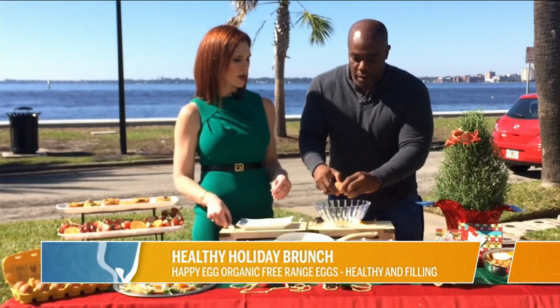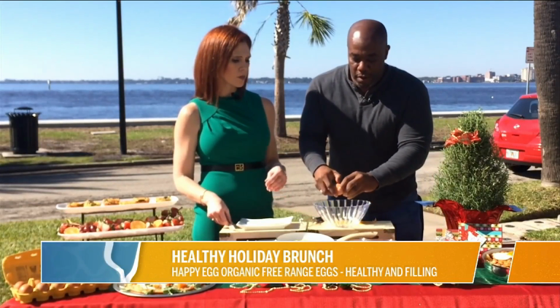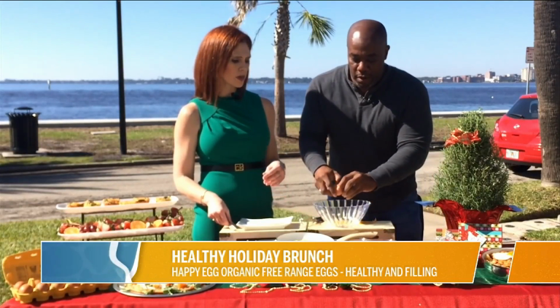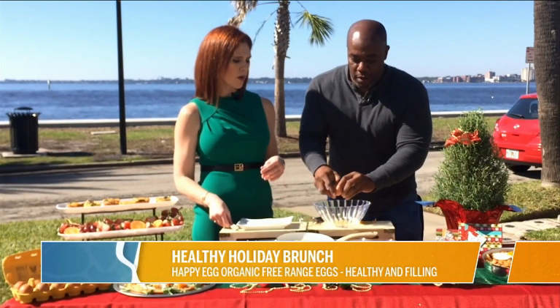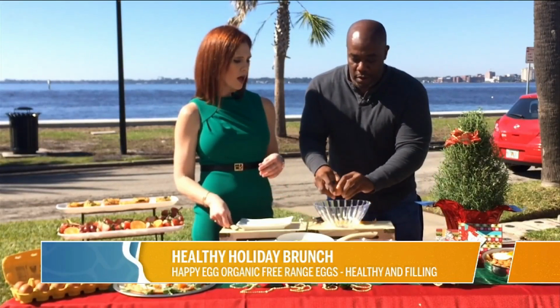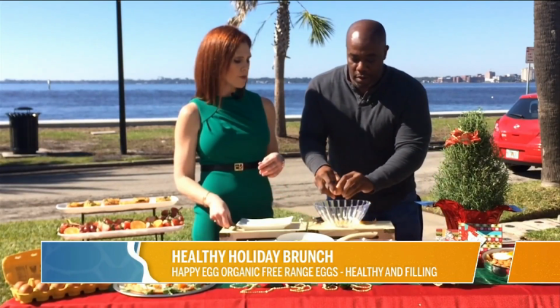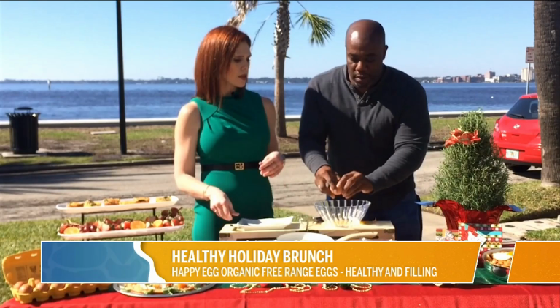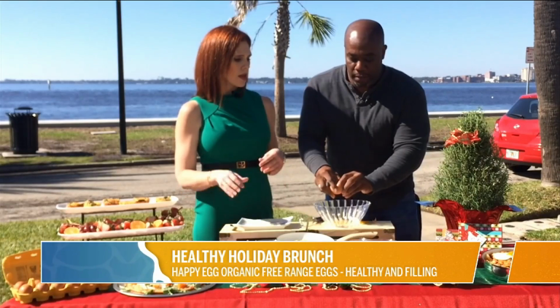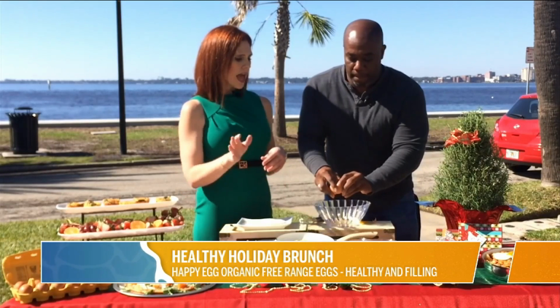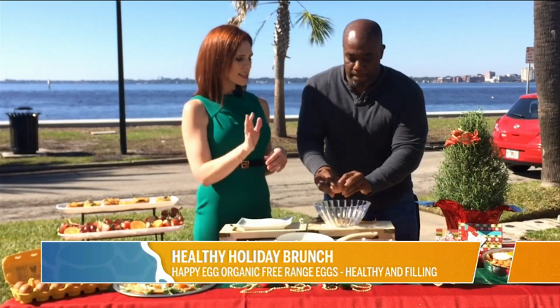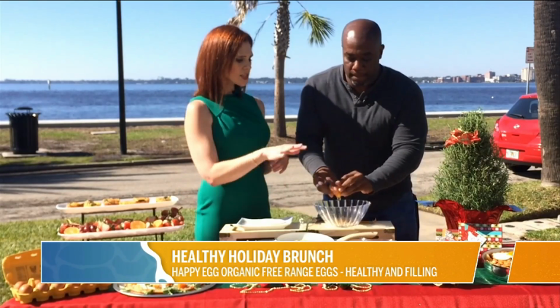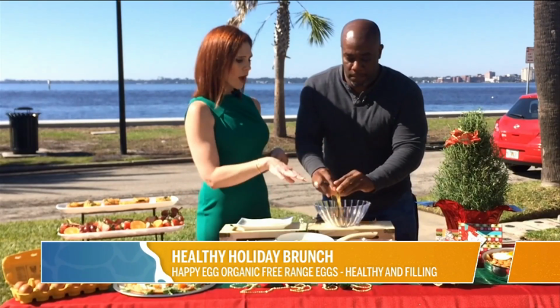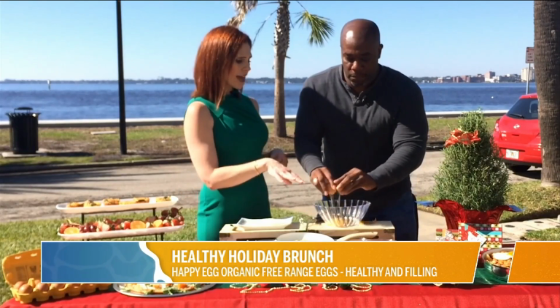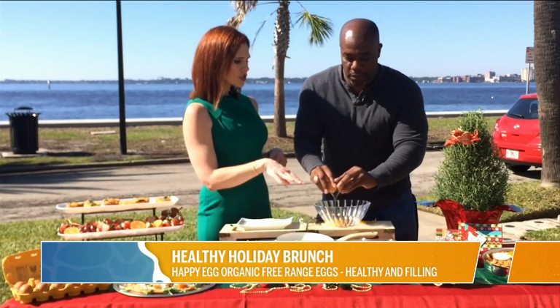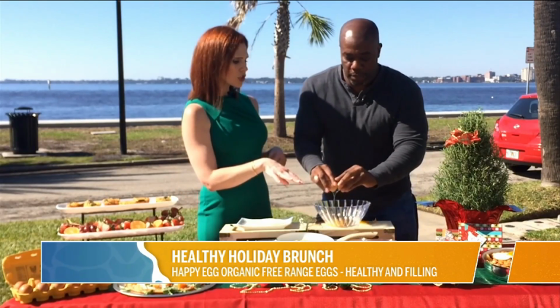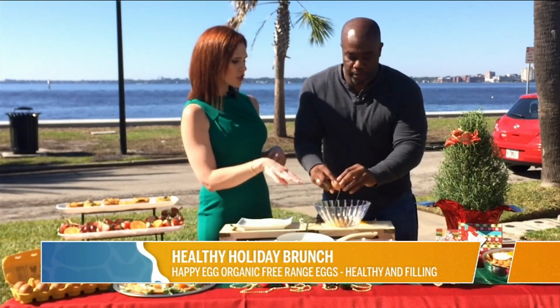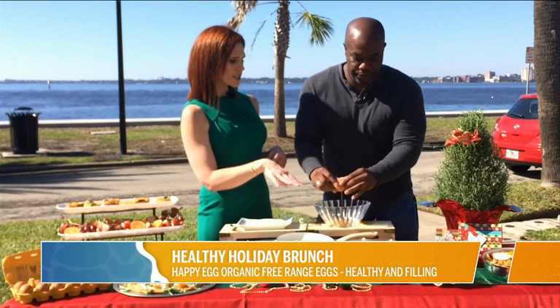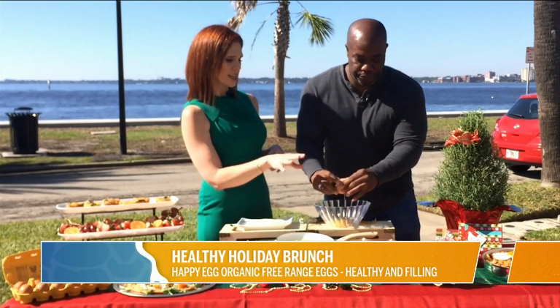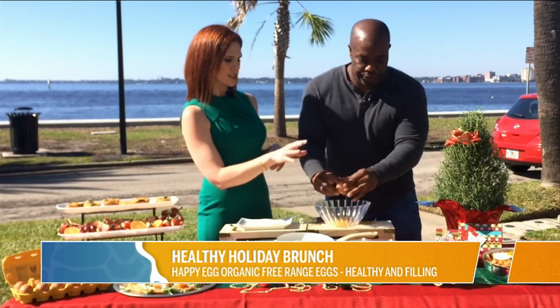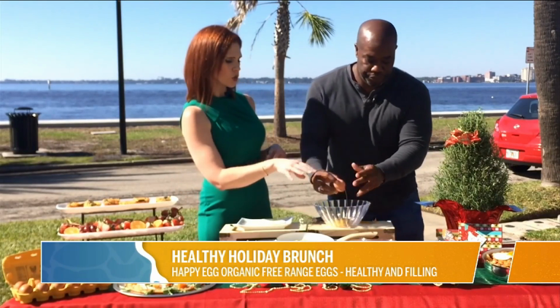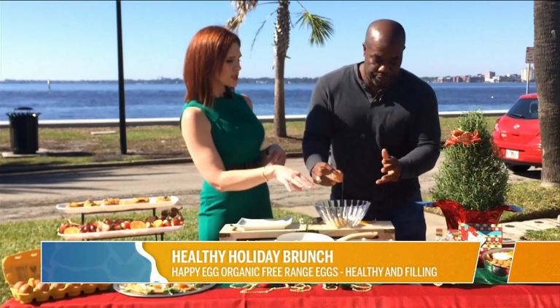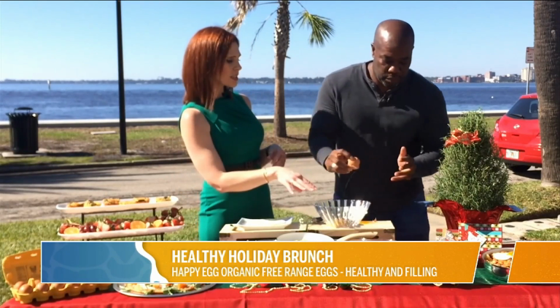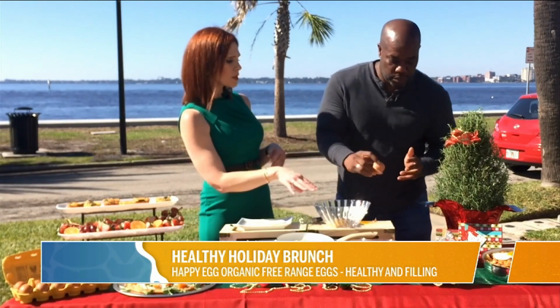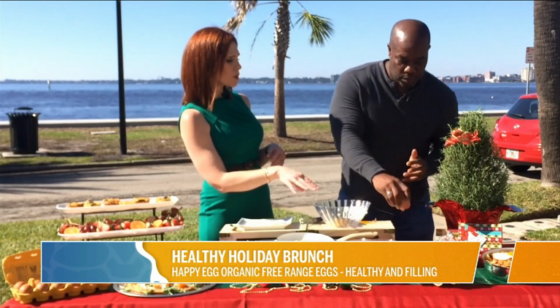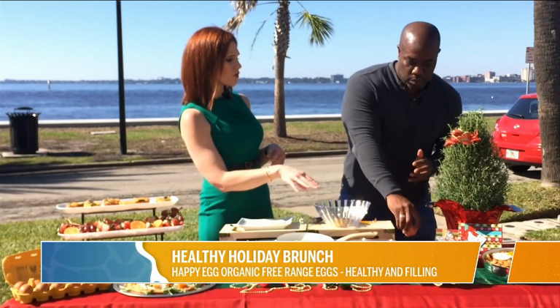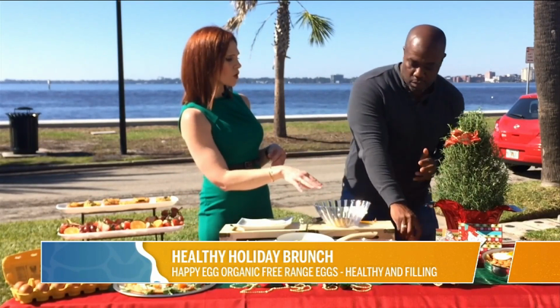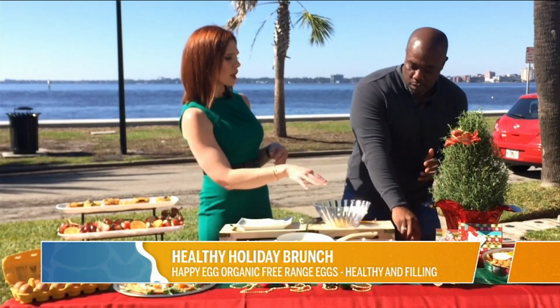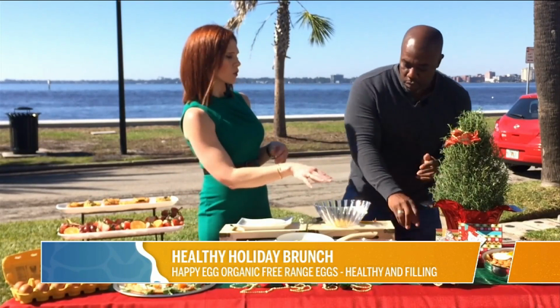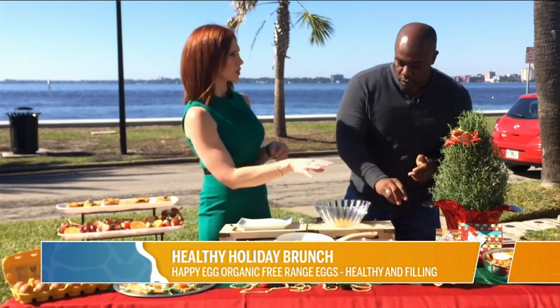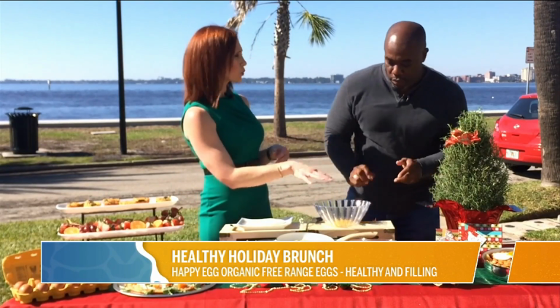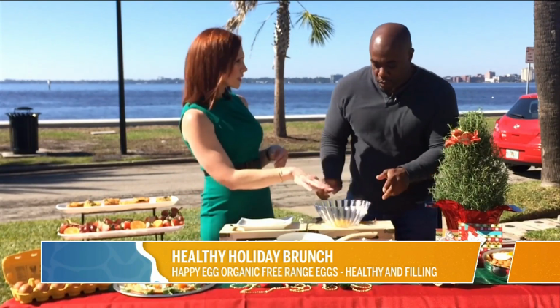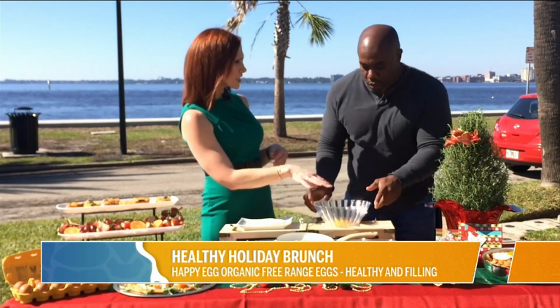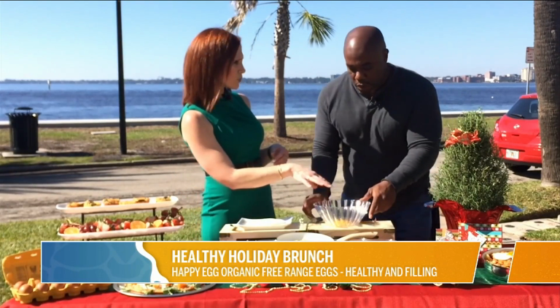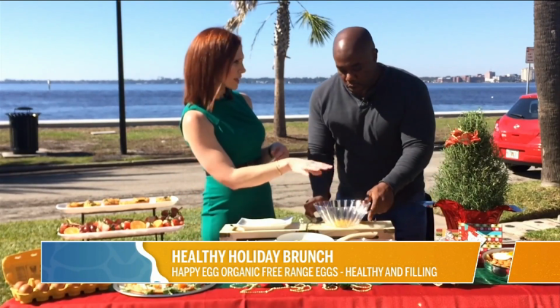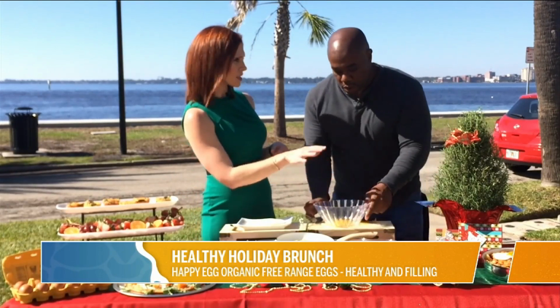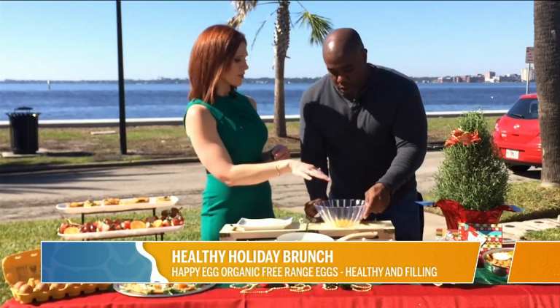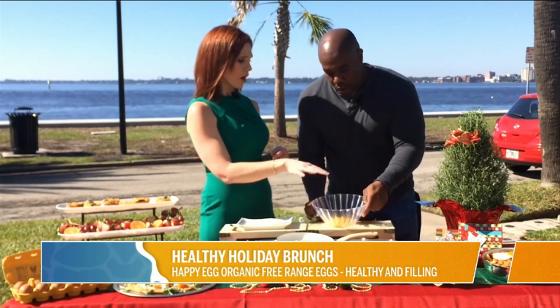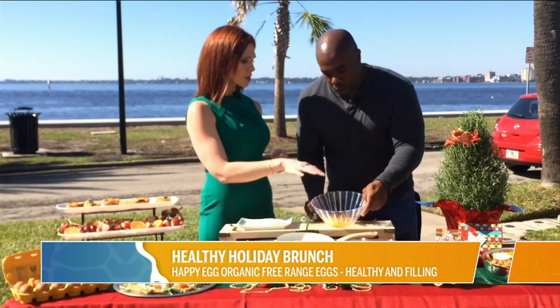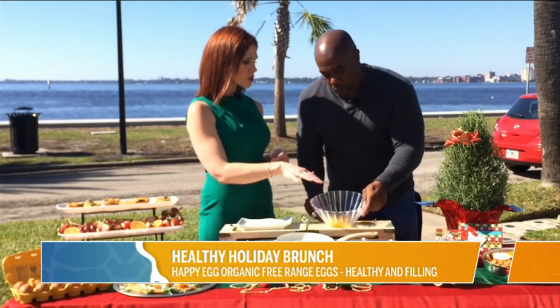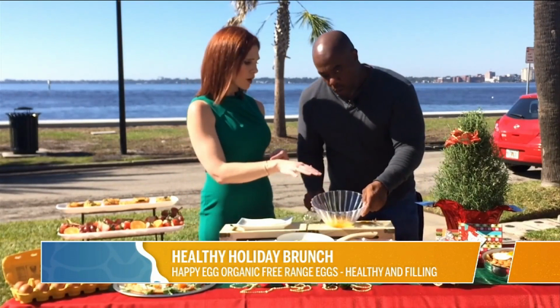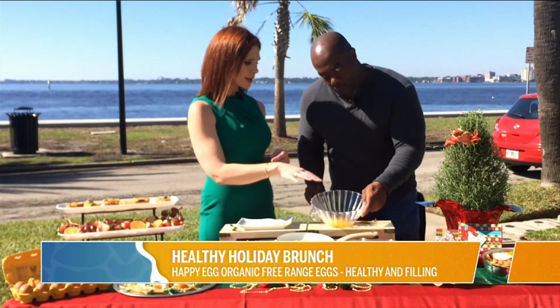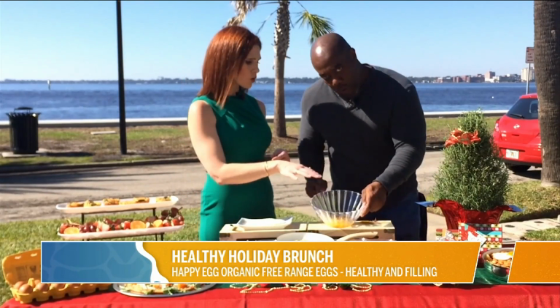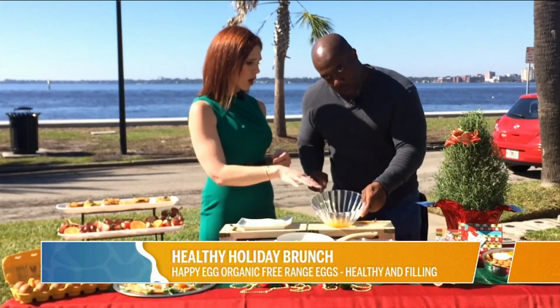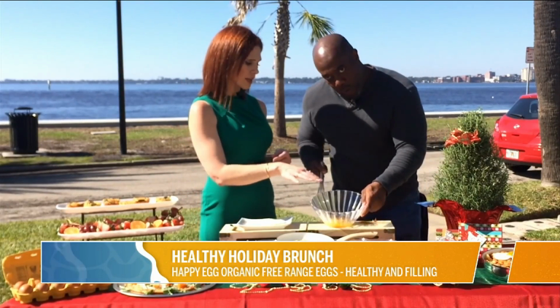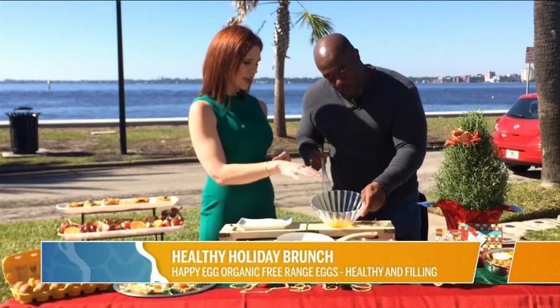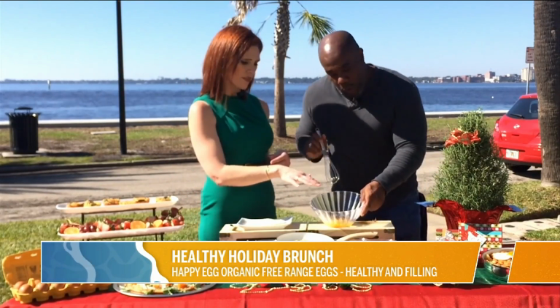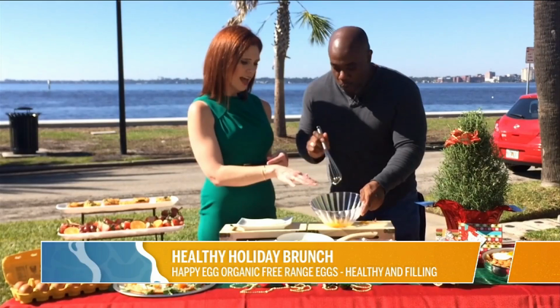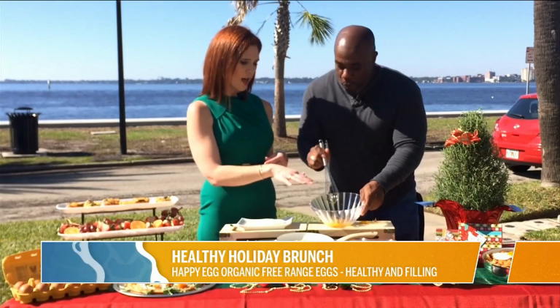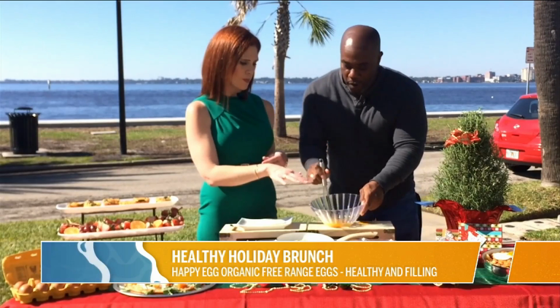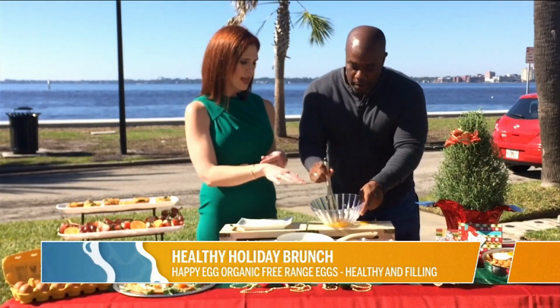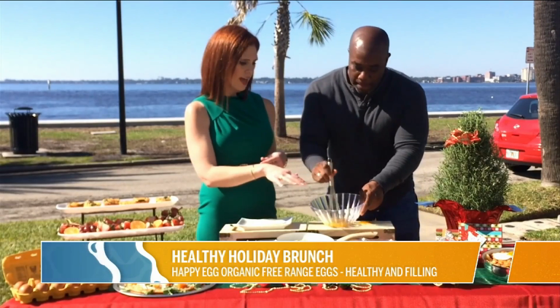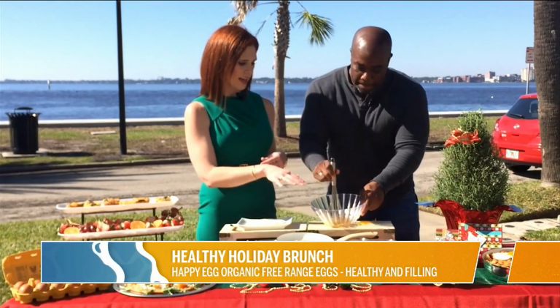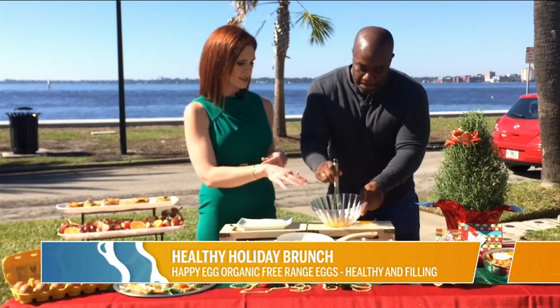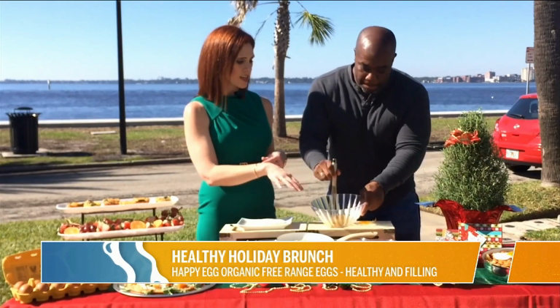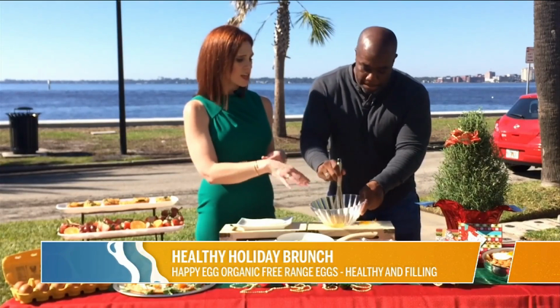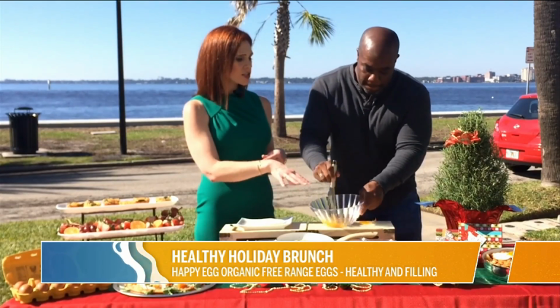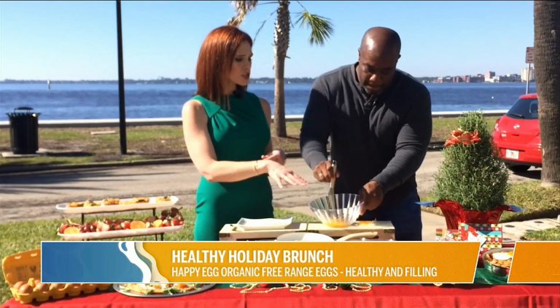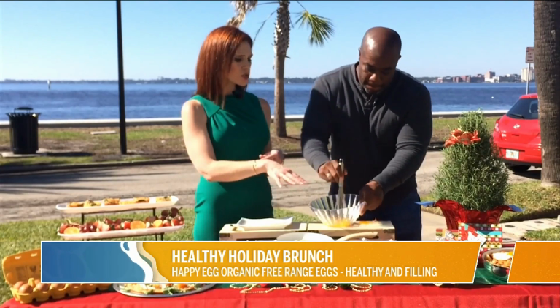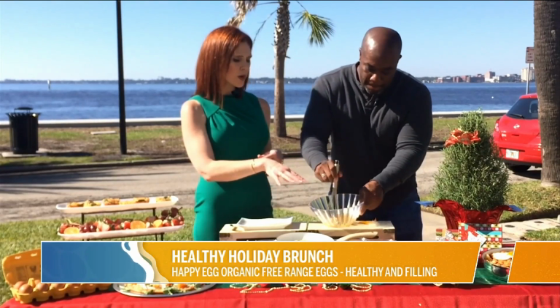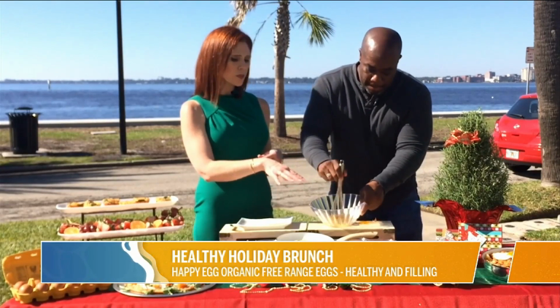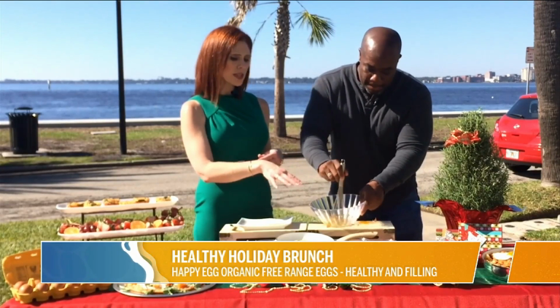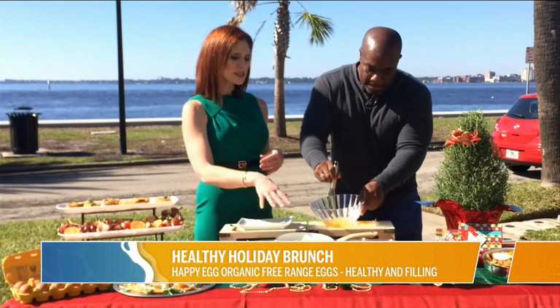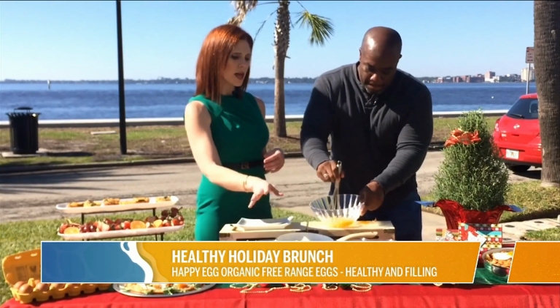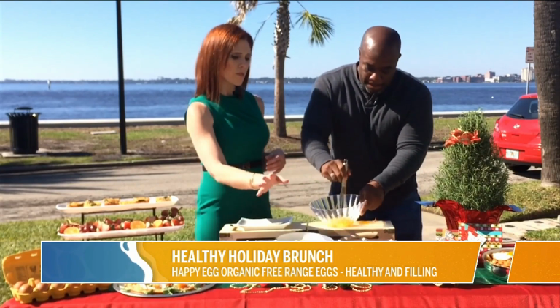Scramble them up. As you're cooking these eggs, you can see the beautiful color, which really speaks to the farmers market quality of the Happy Eggs.